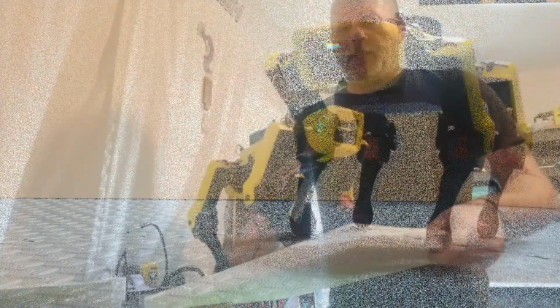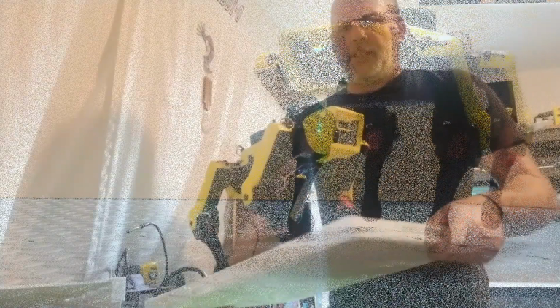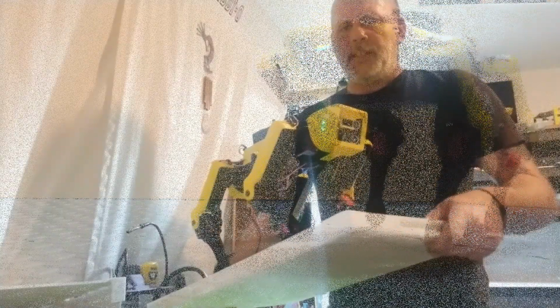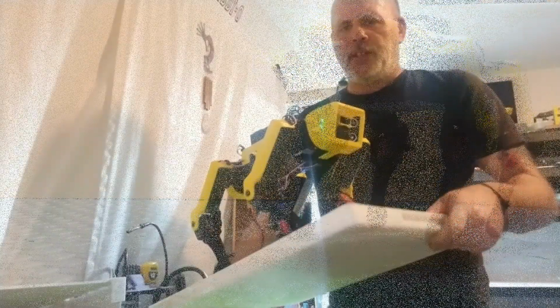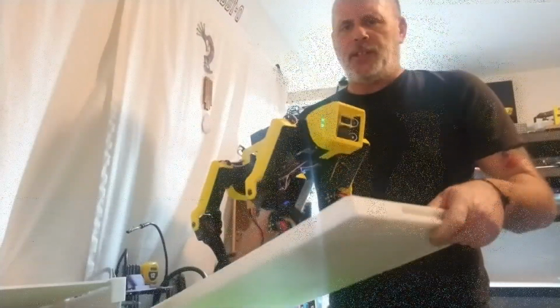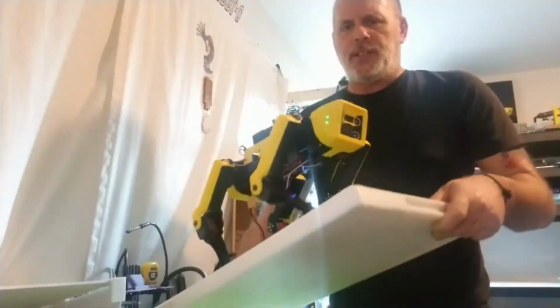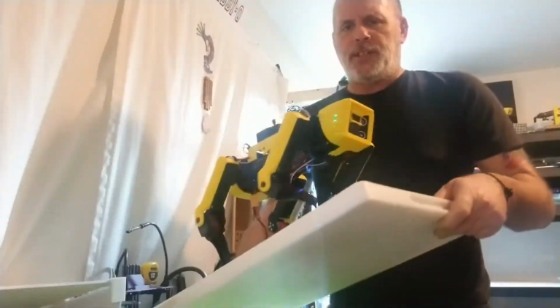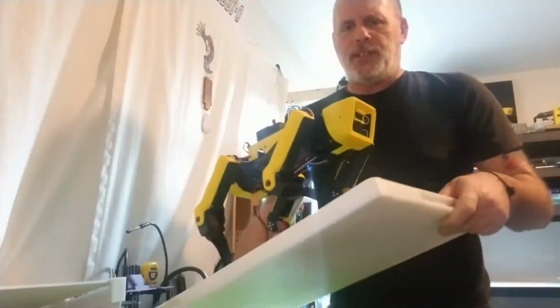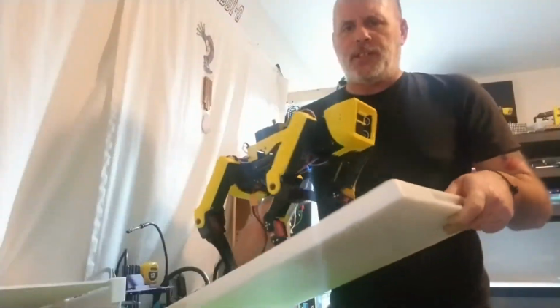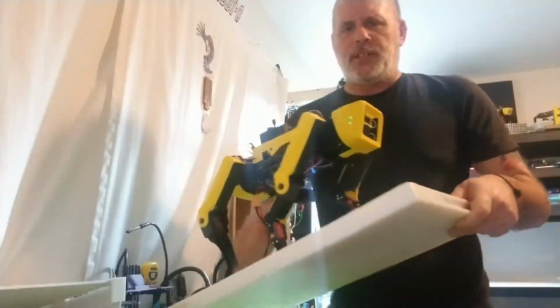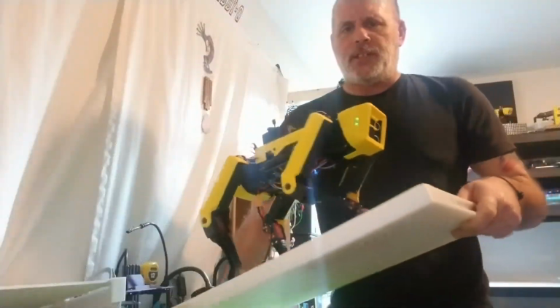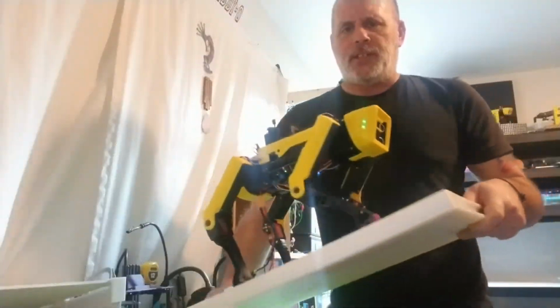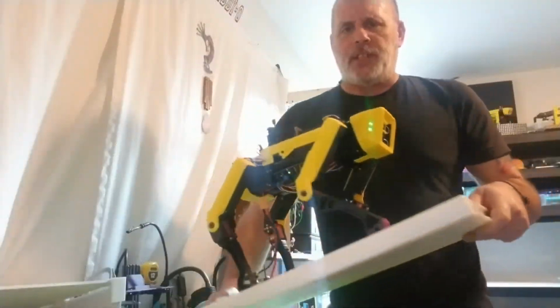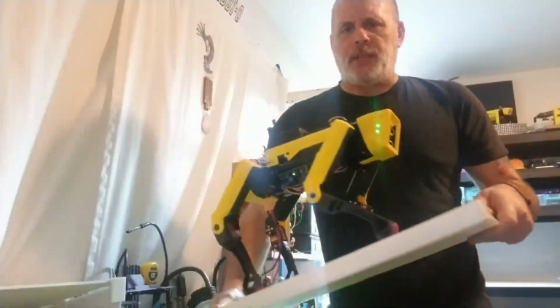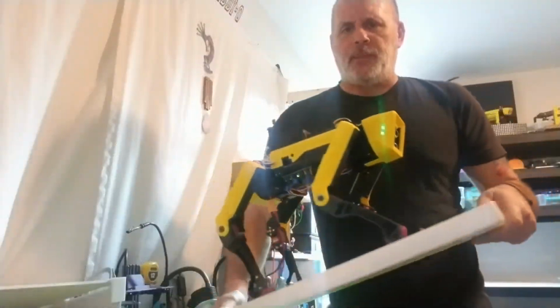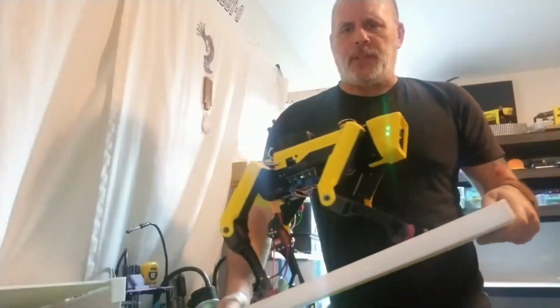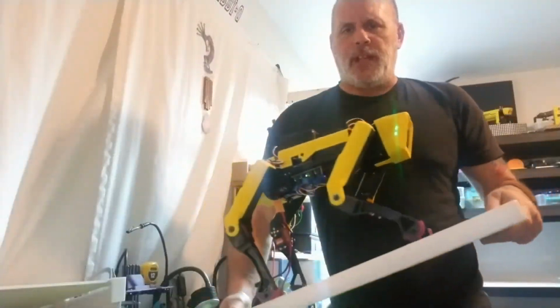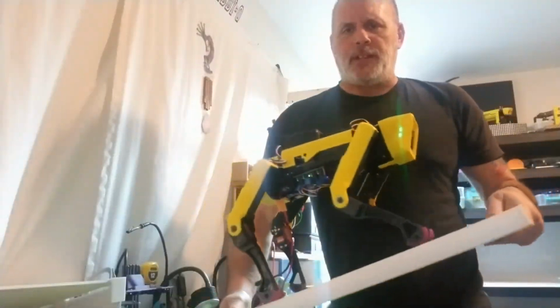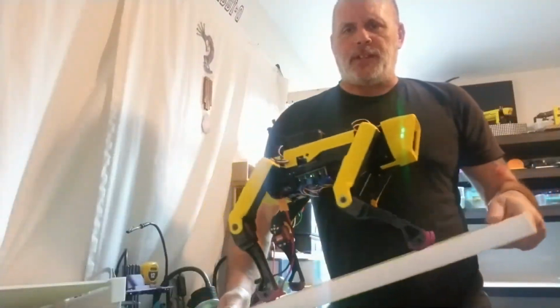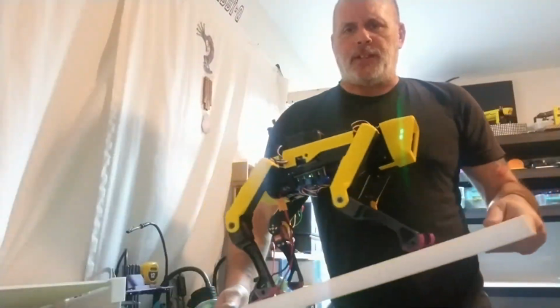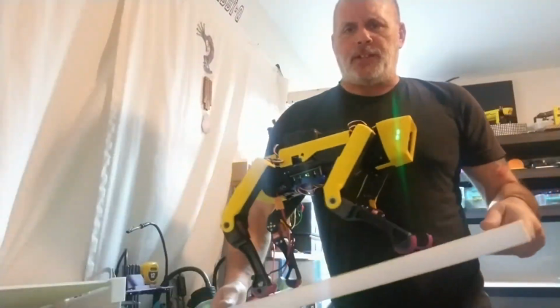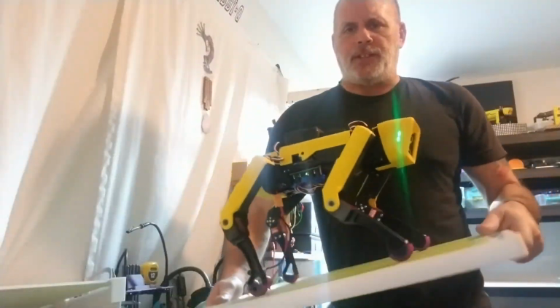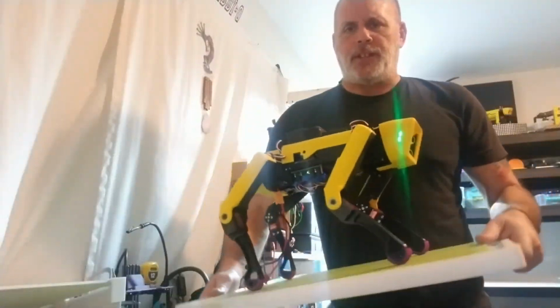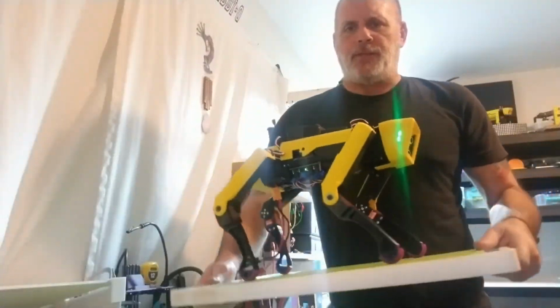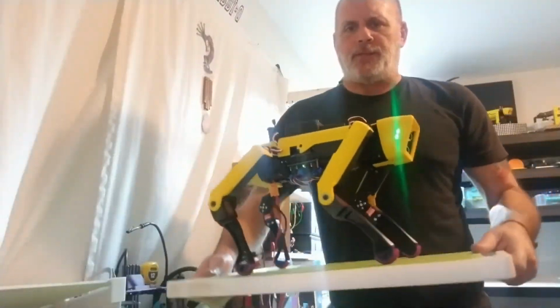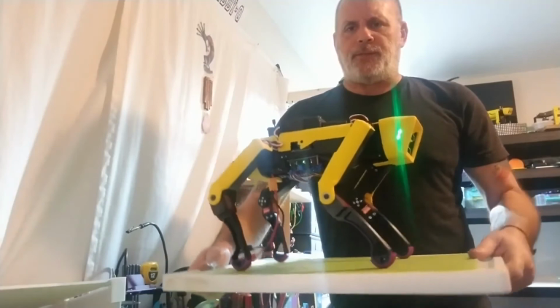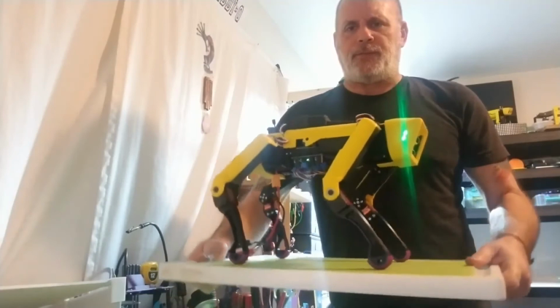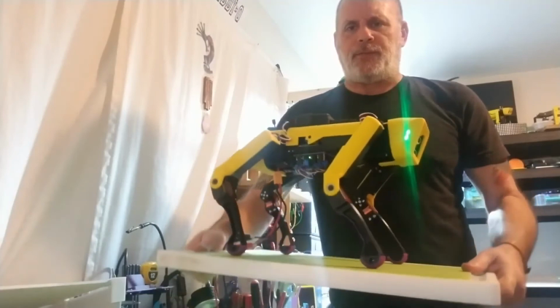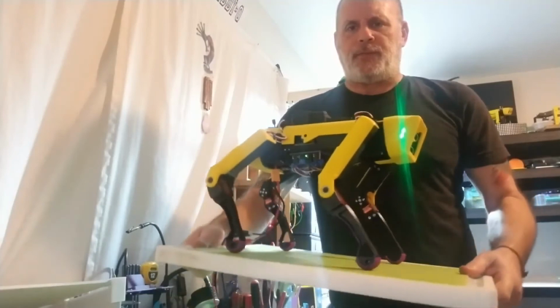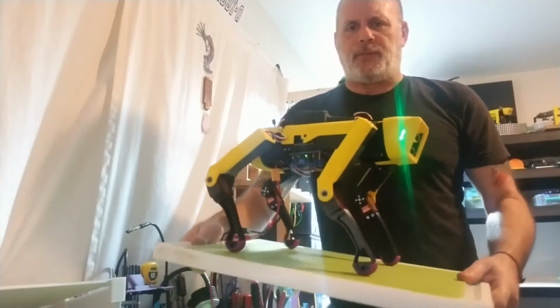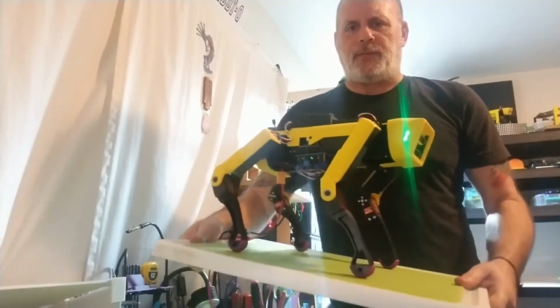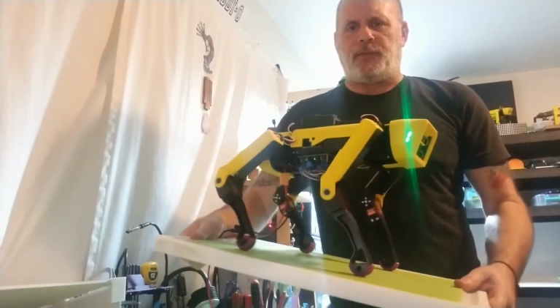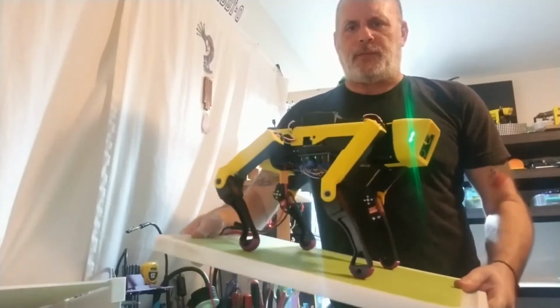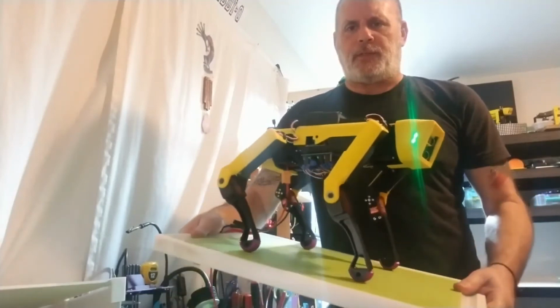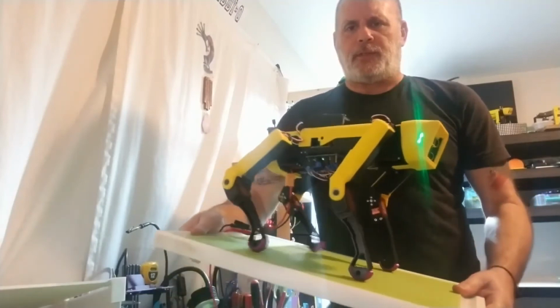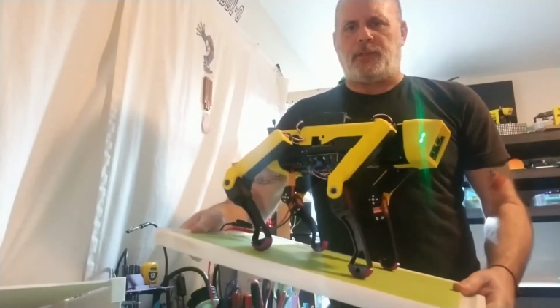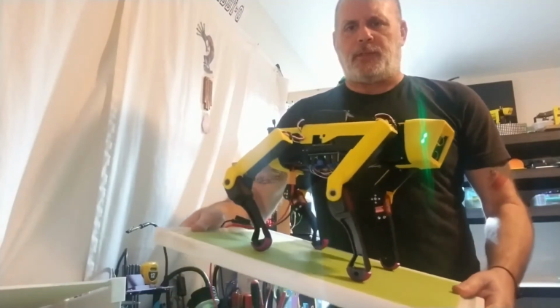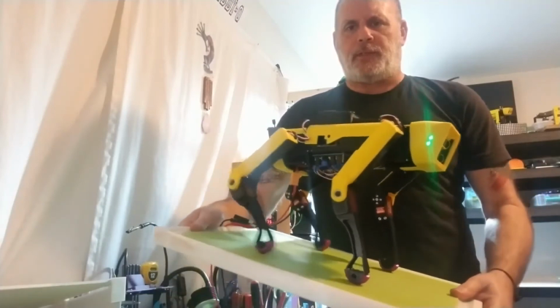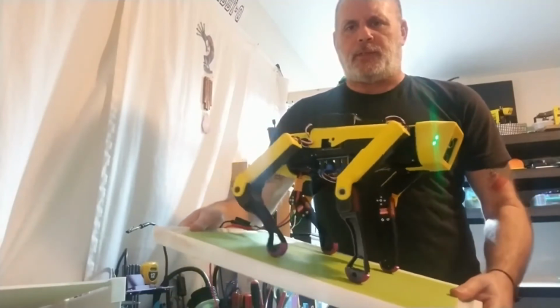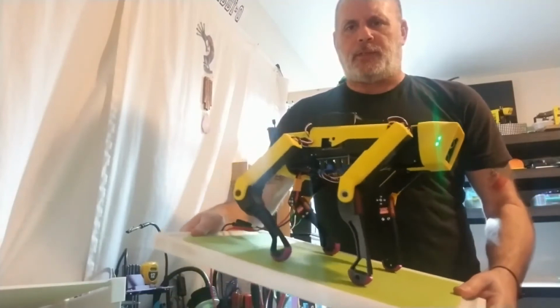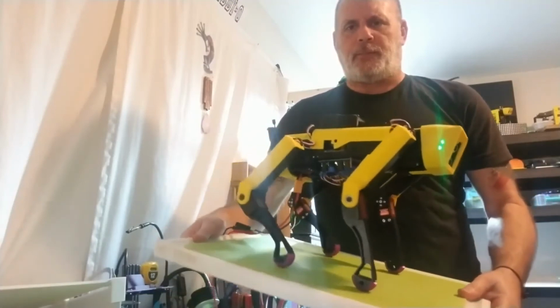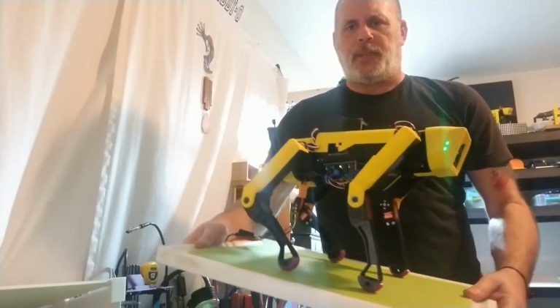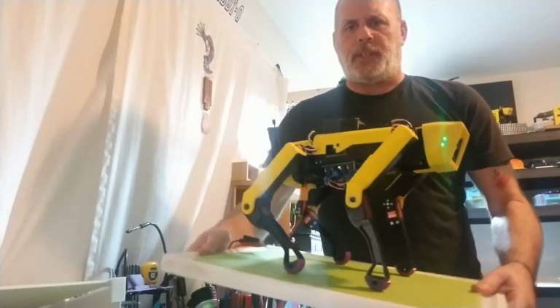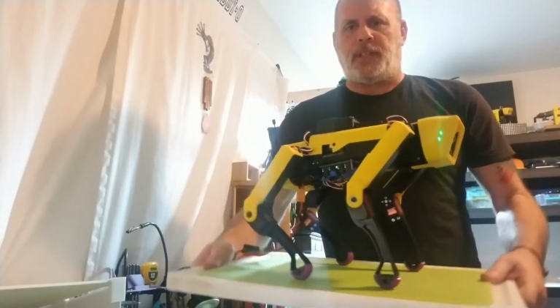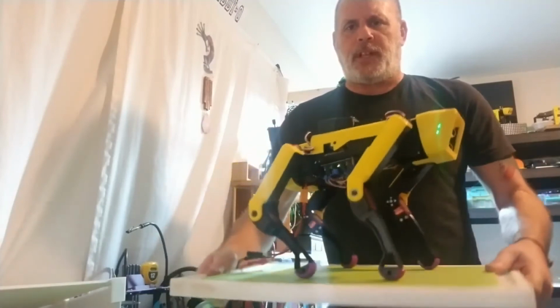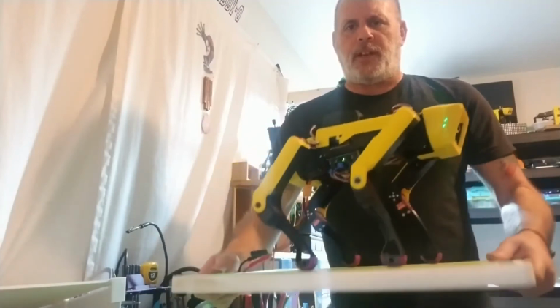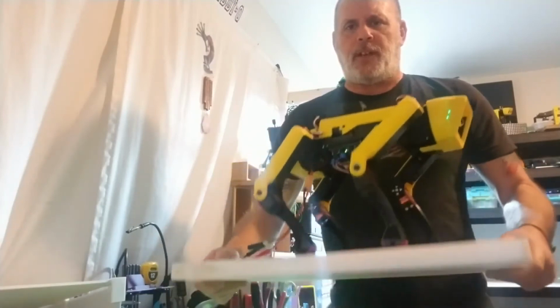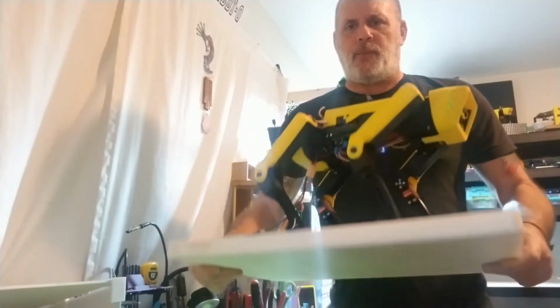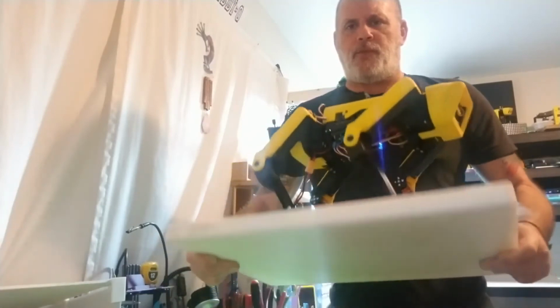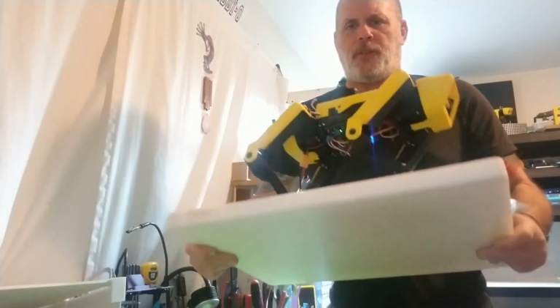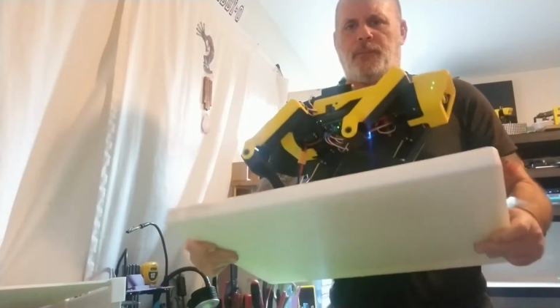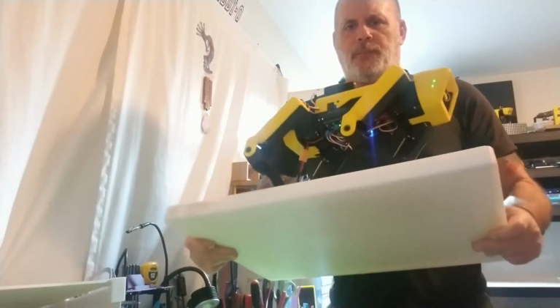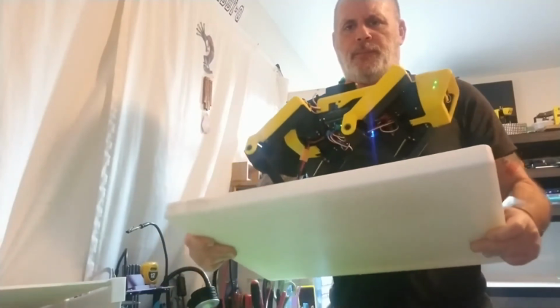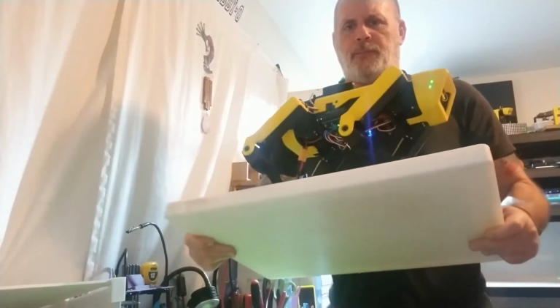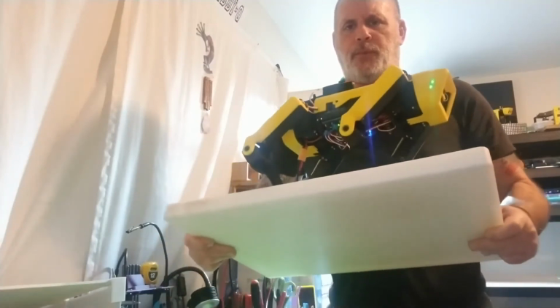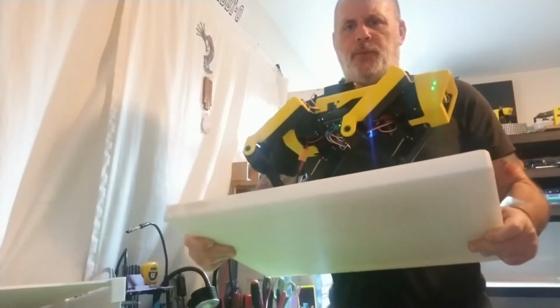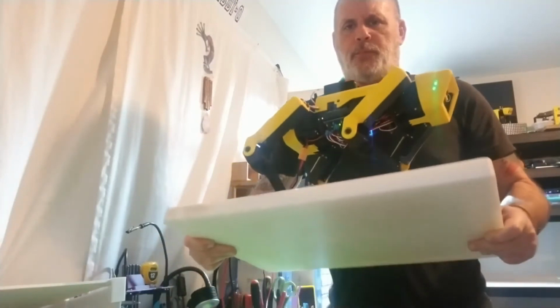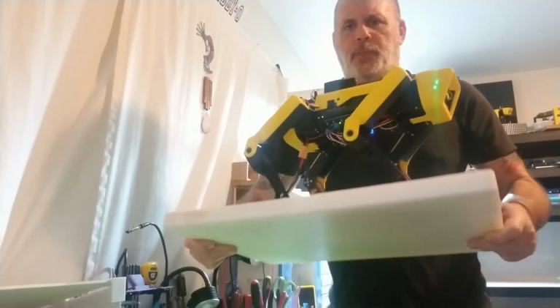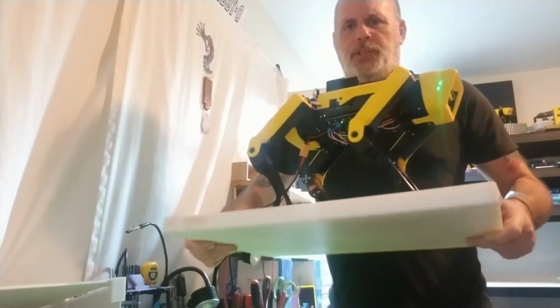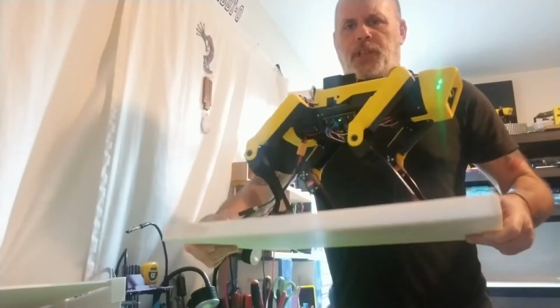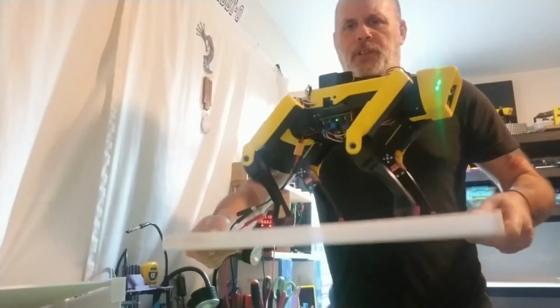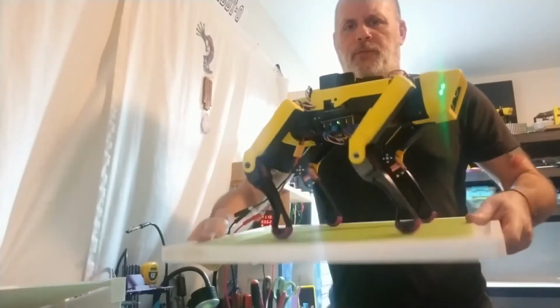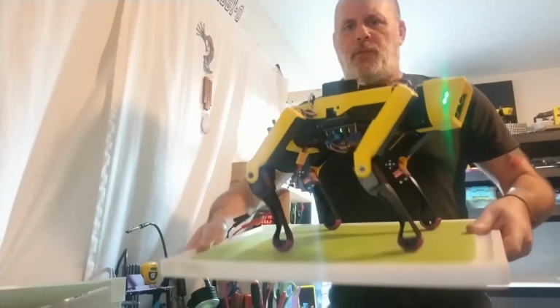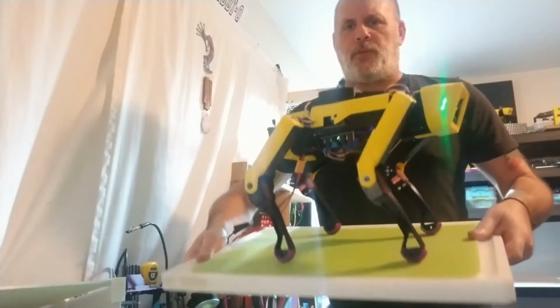As you can see, she's stabilizing herself, depending on how I move it, in both pitch and roll.